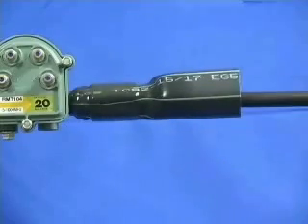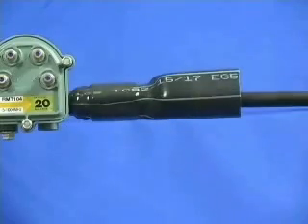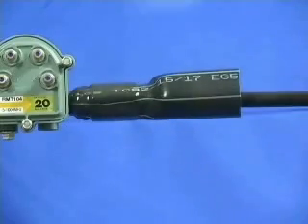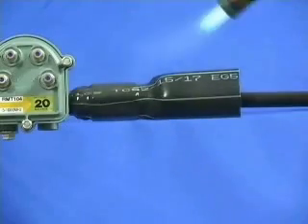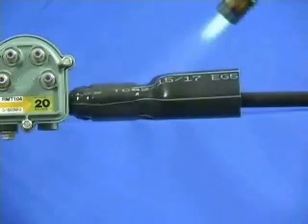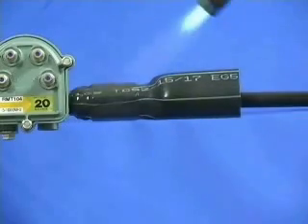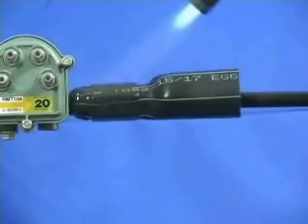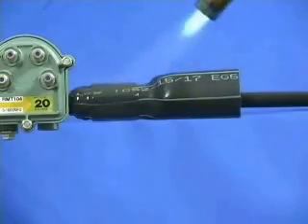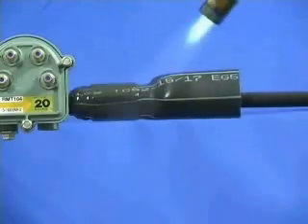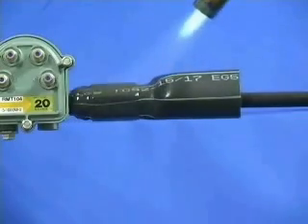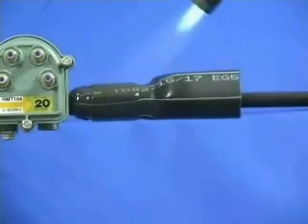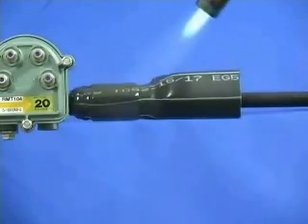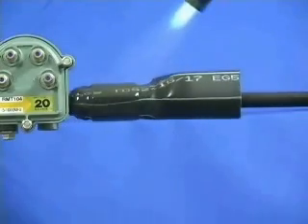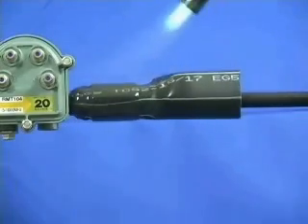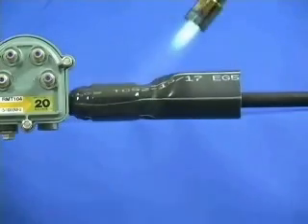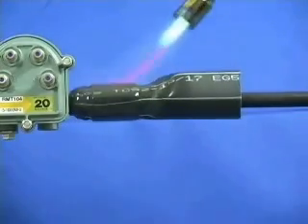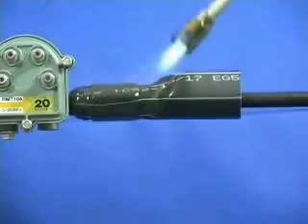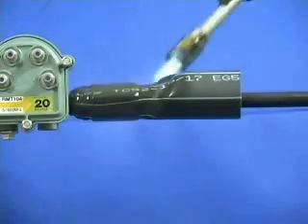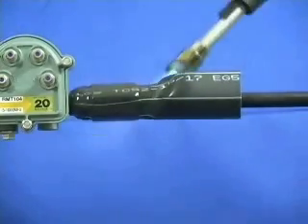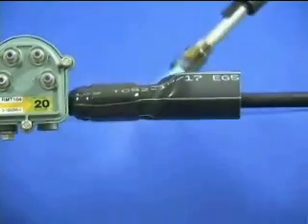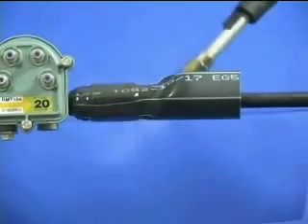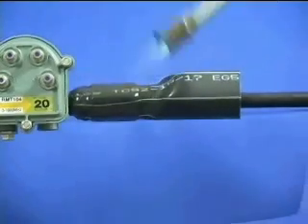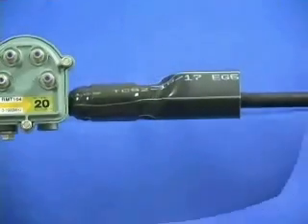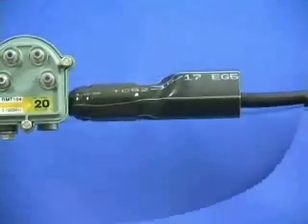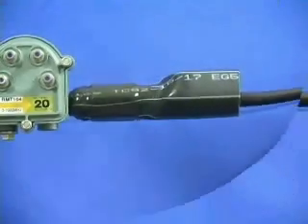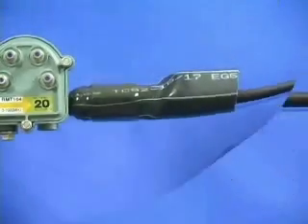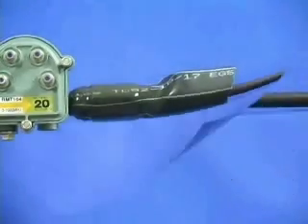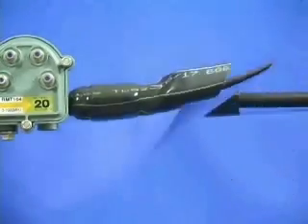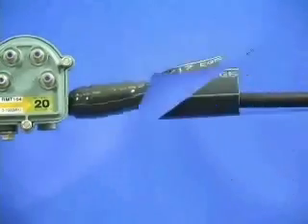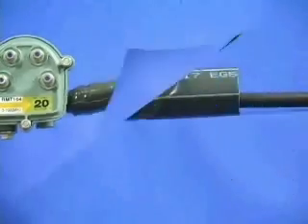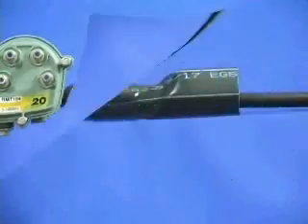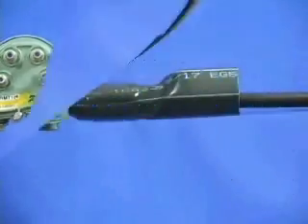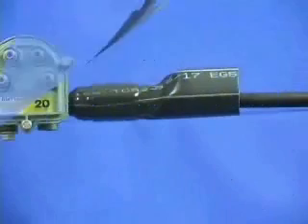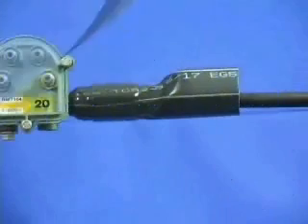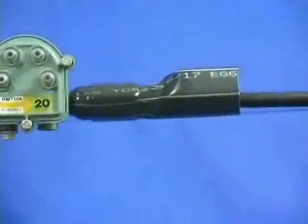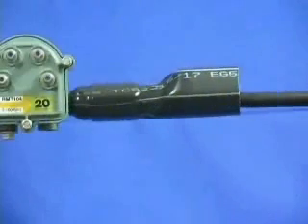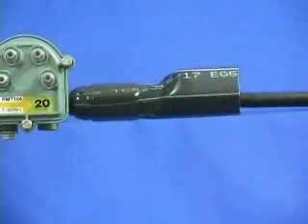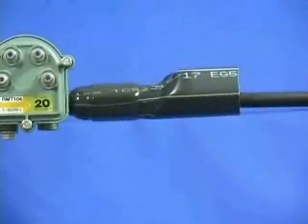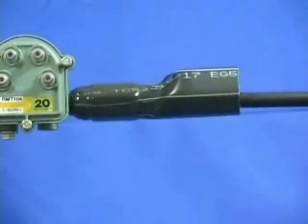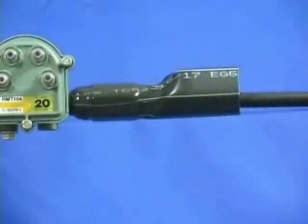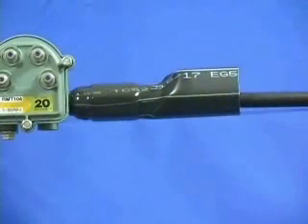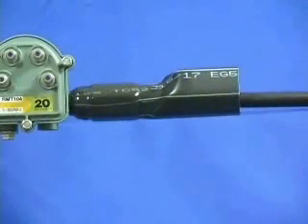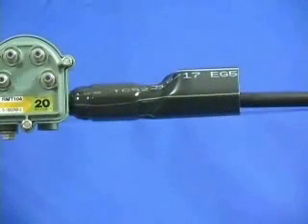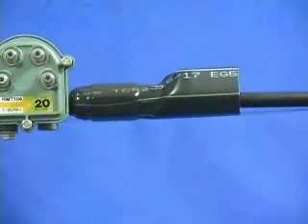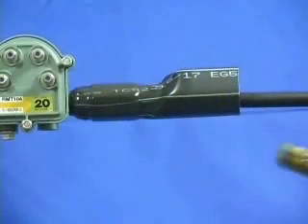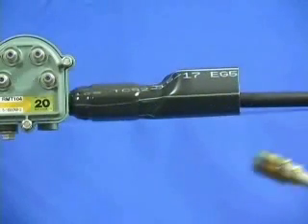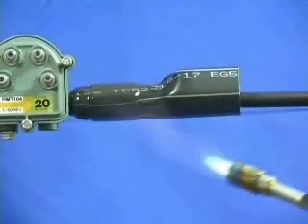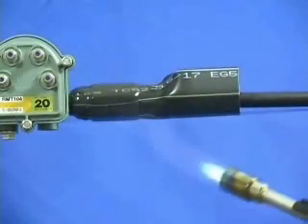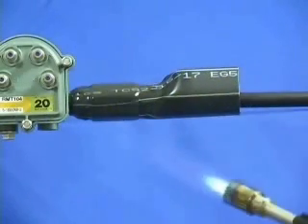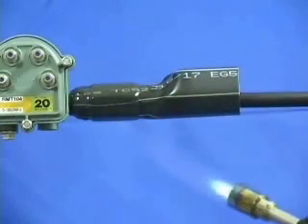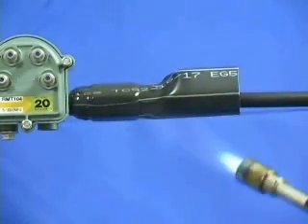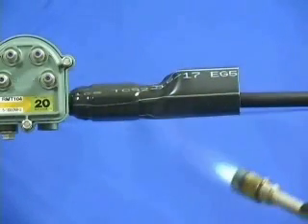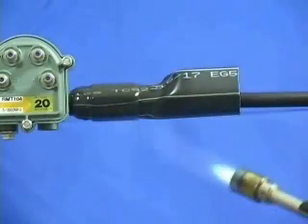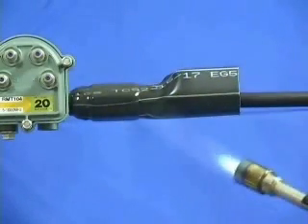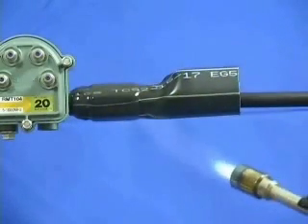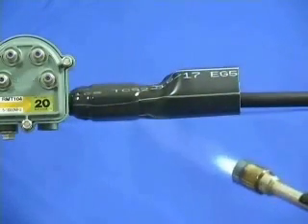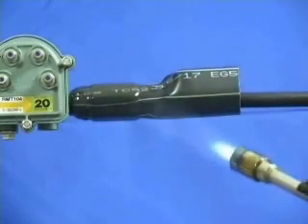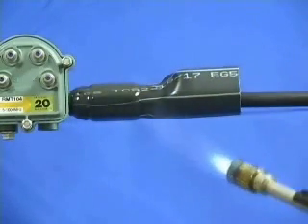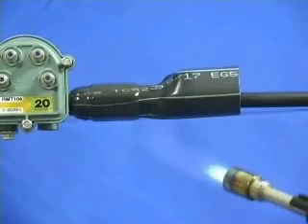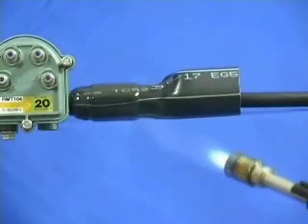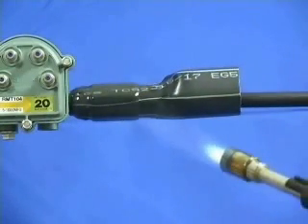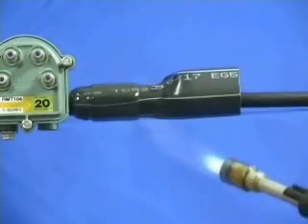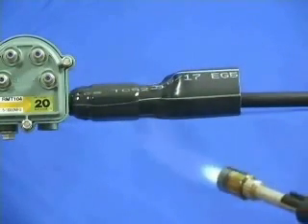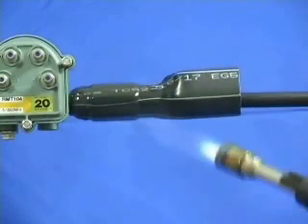After heating the connector in, allow to cool for 30 seconds, then heat the remainder of the sleeve until recovered over cable.